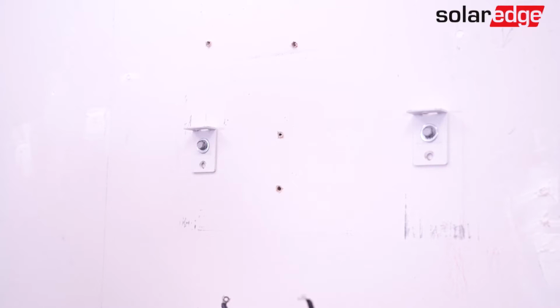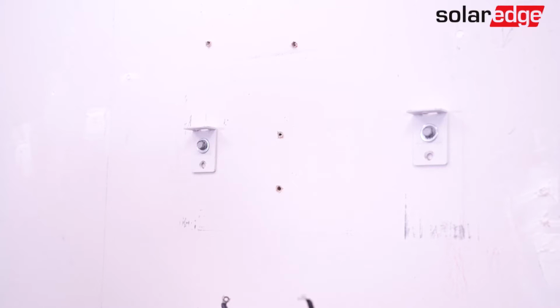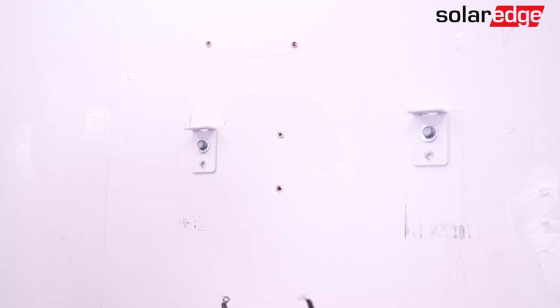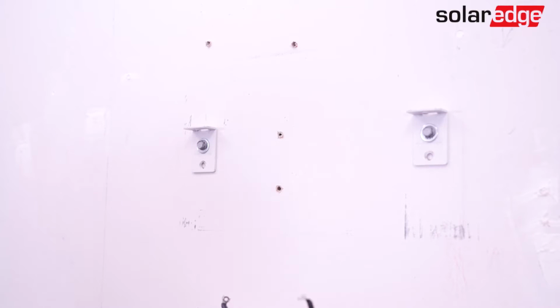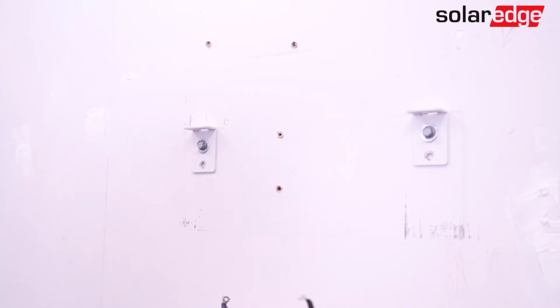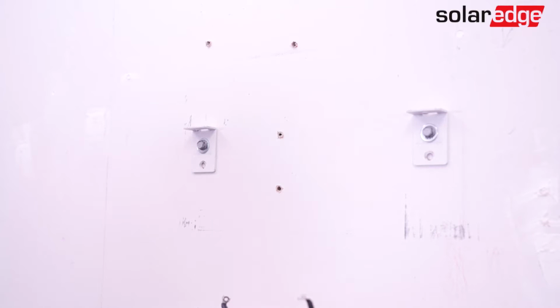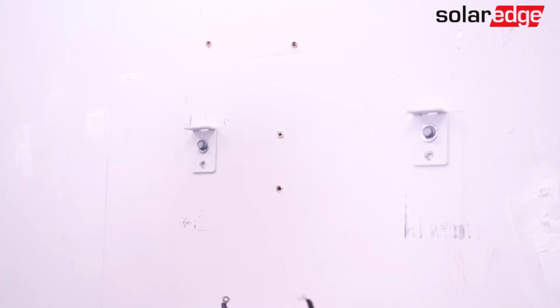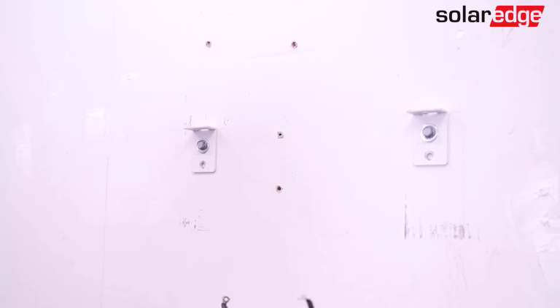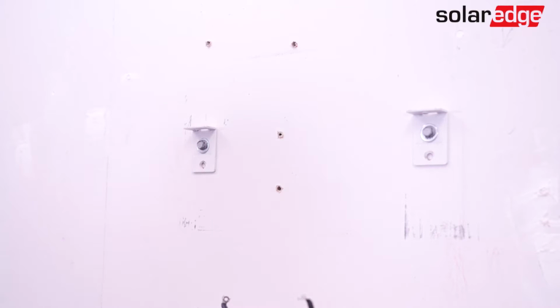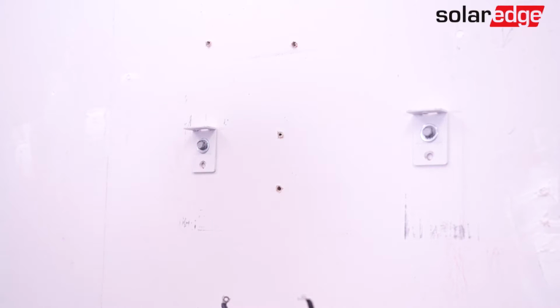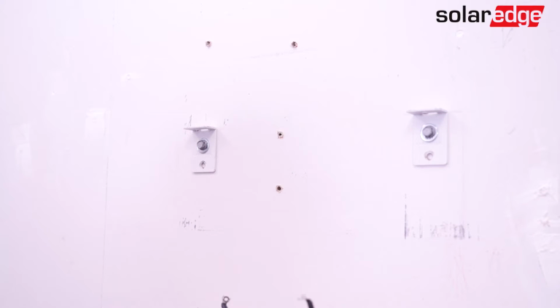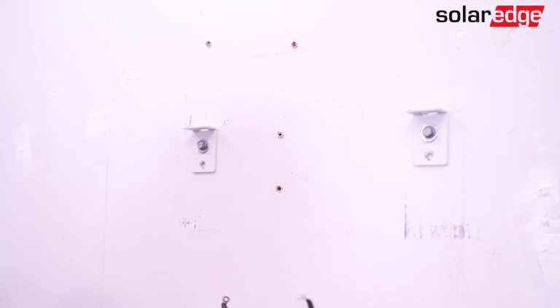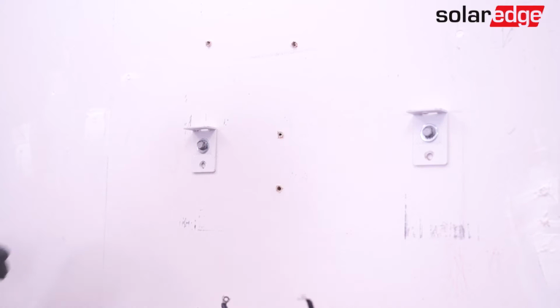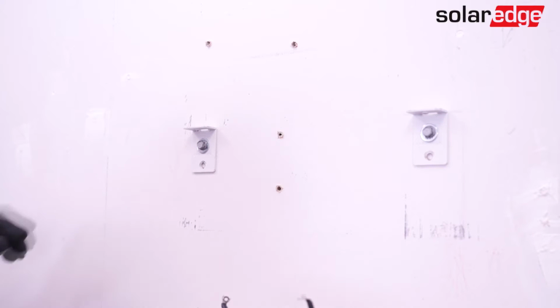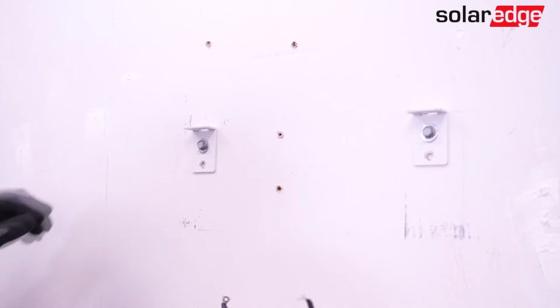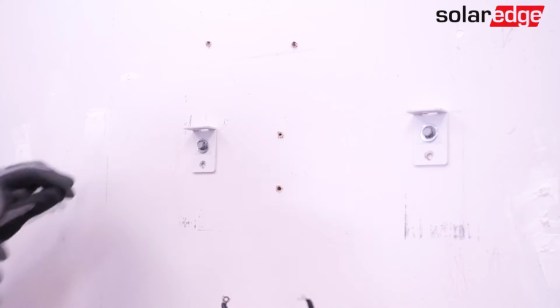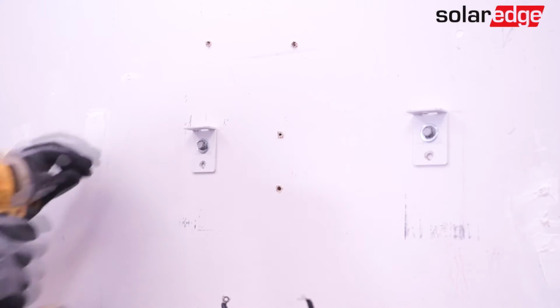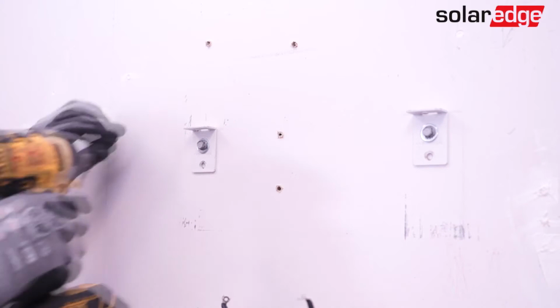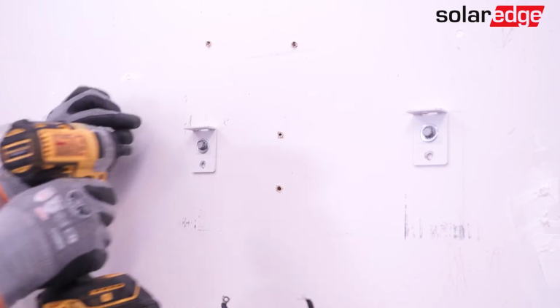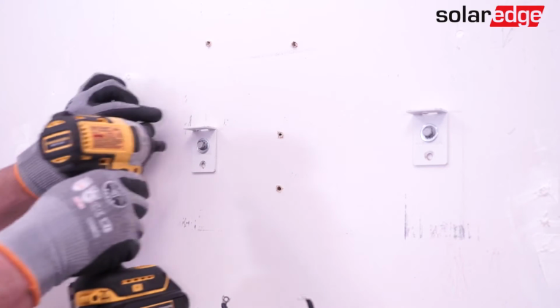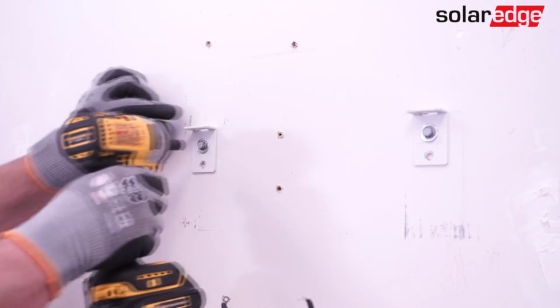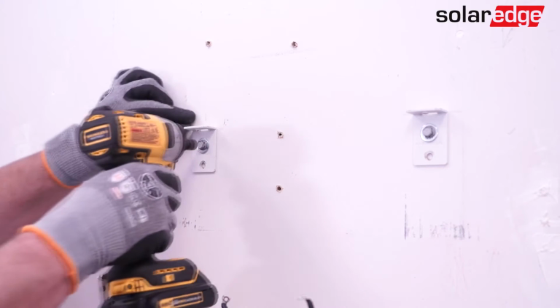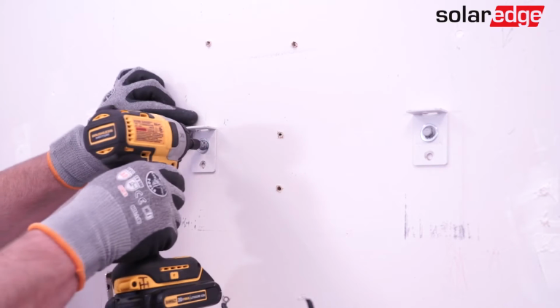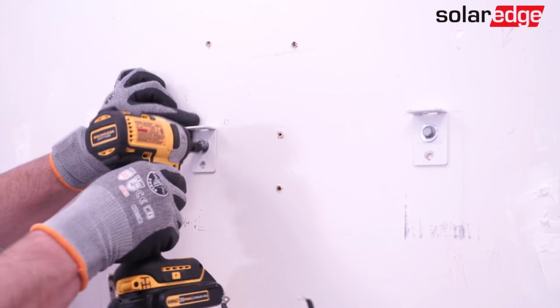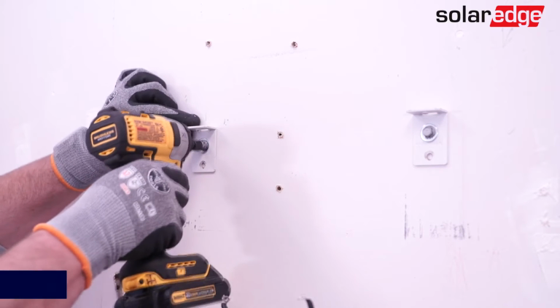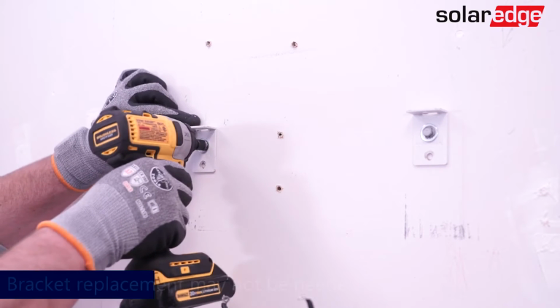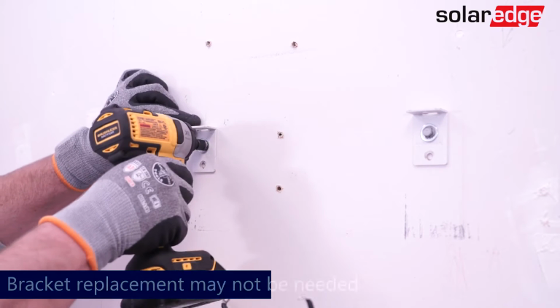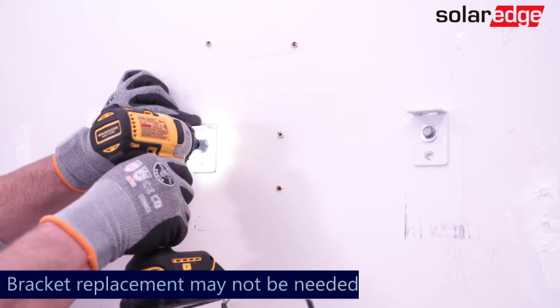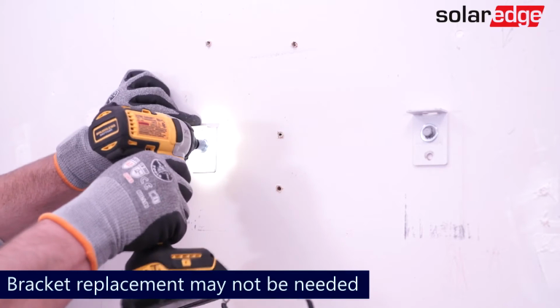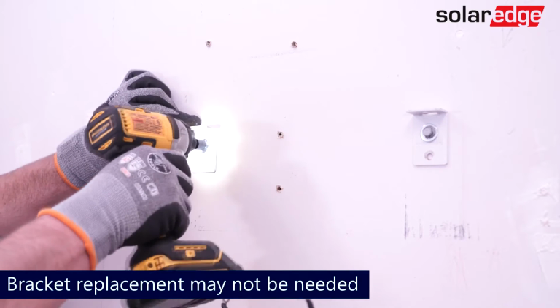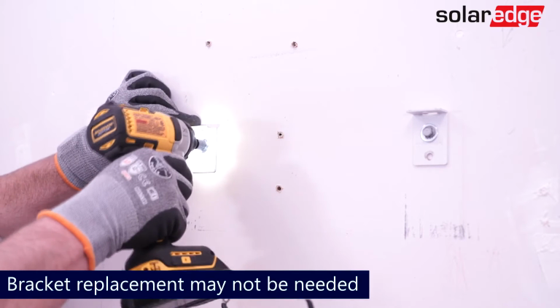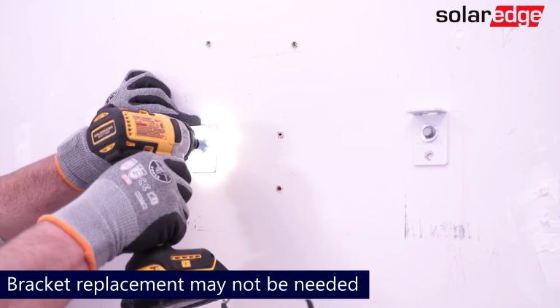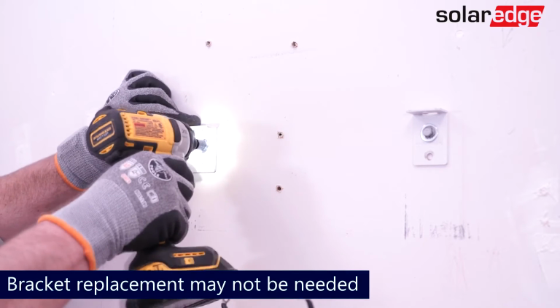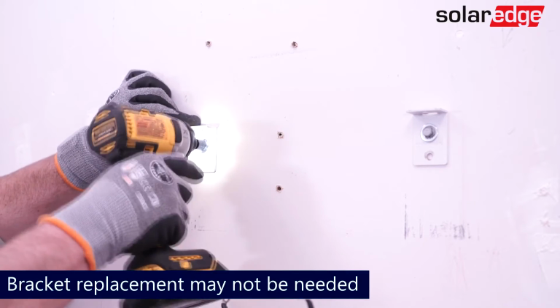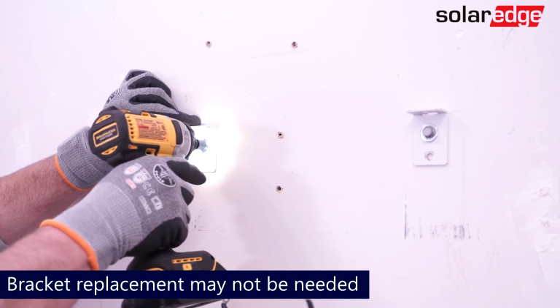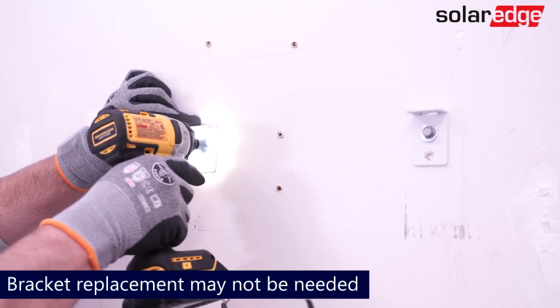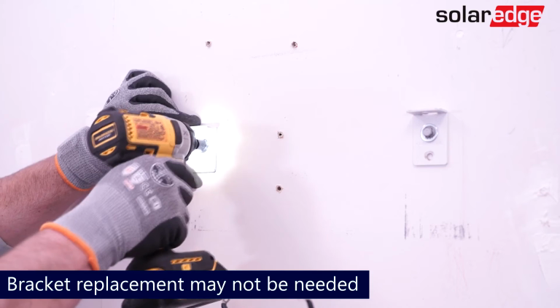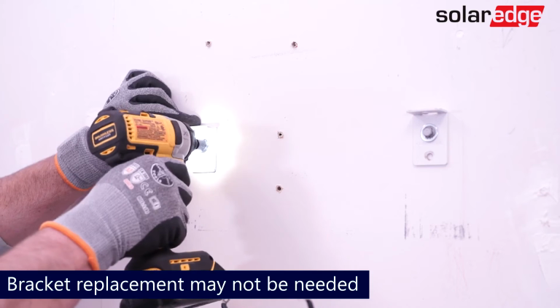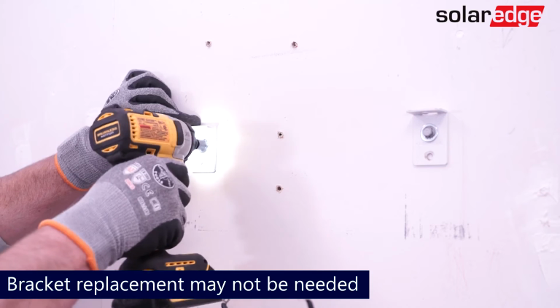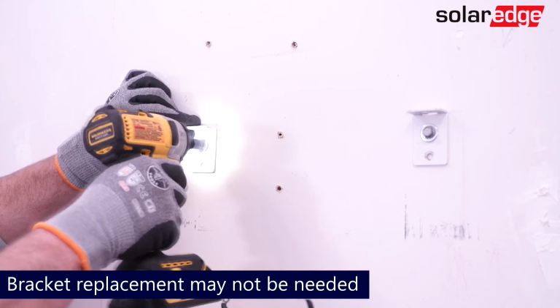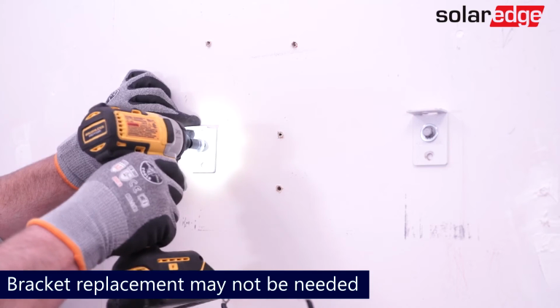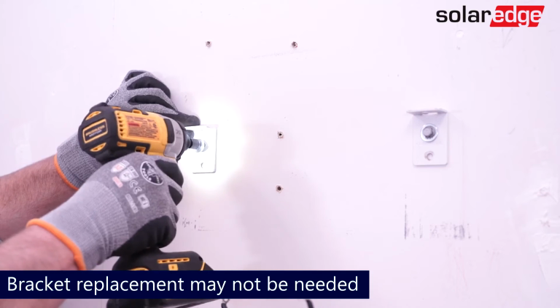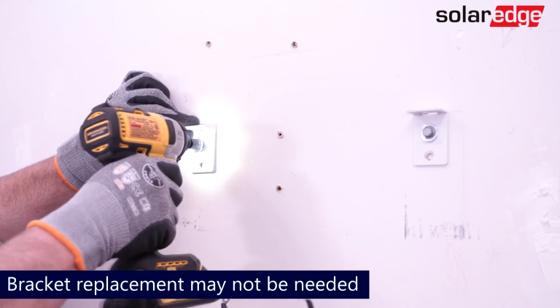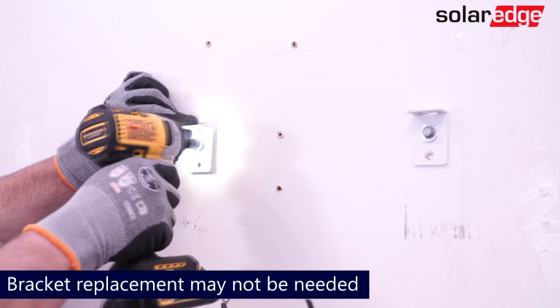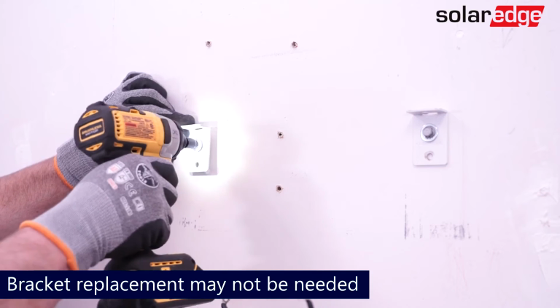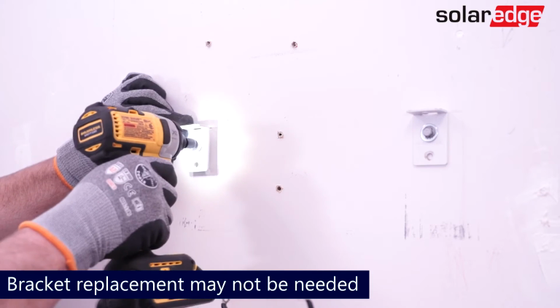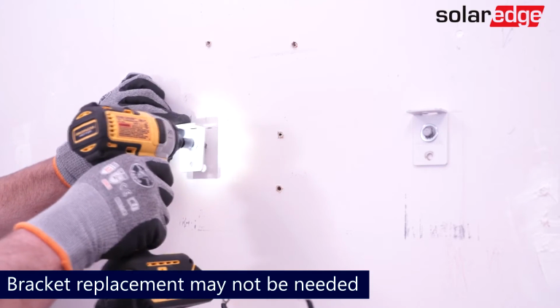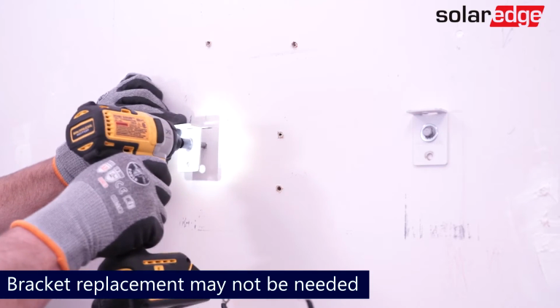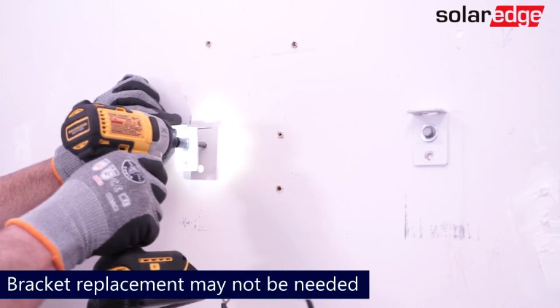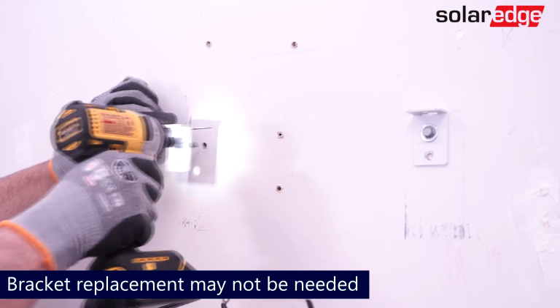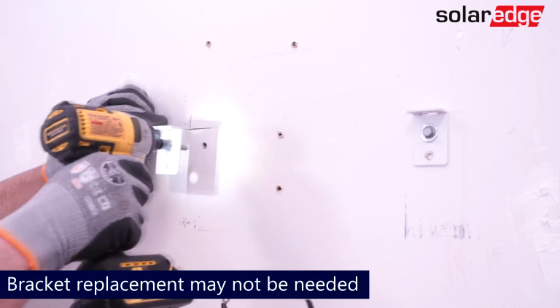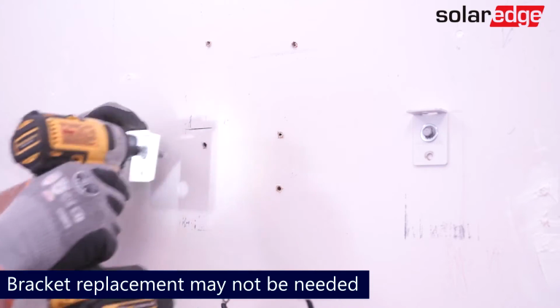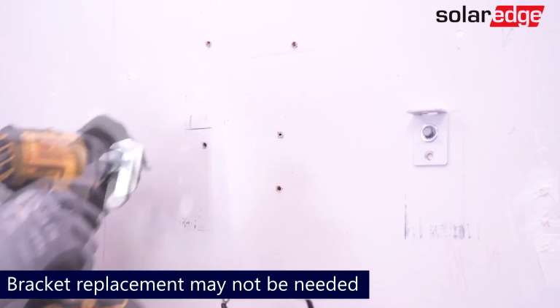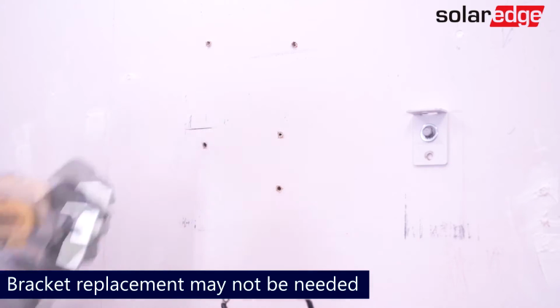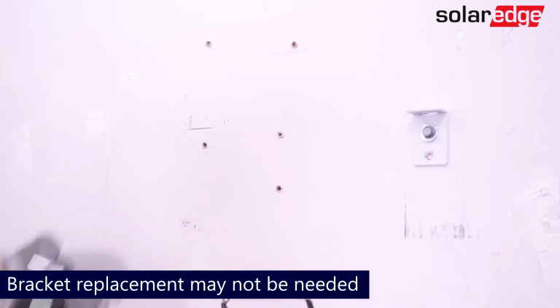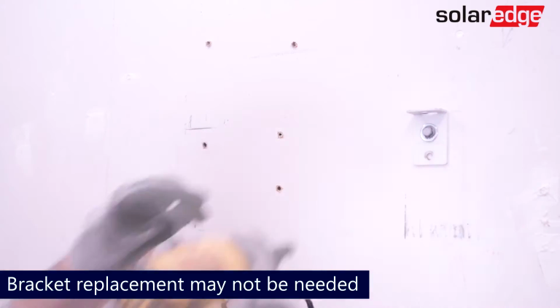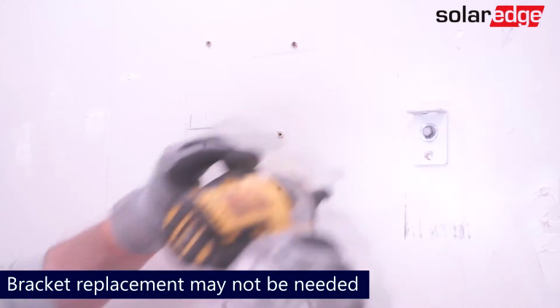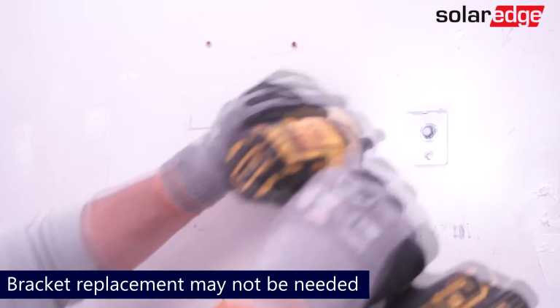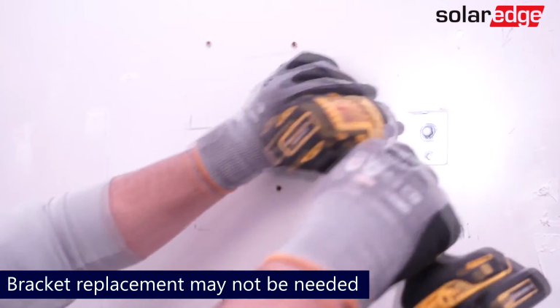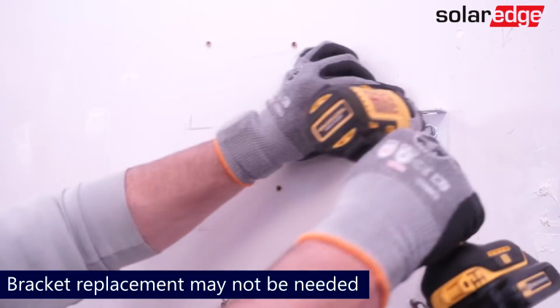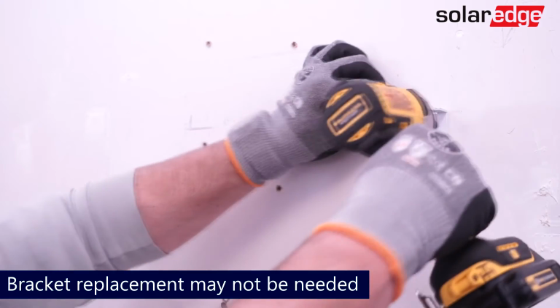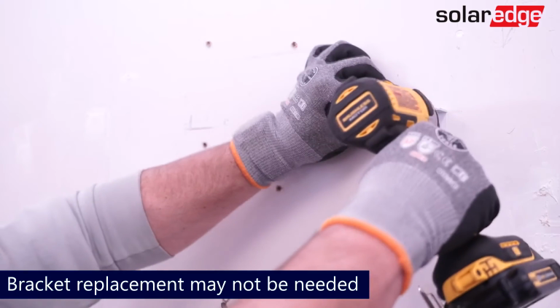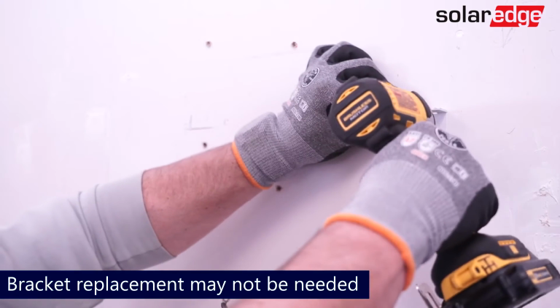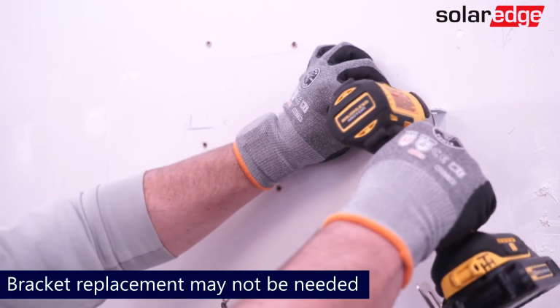Next, remove the old bracket from the wall. However, this step will not be necessary if the bracket is the newer style bracket.